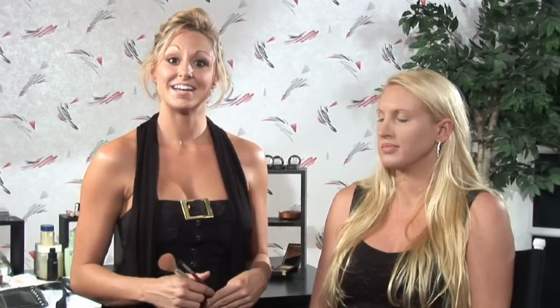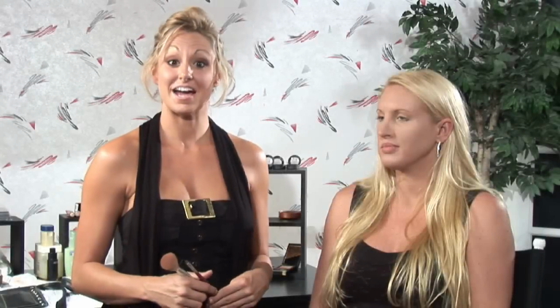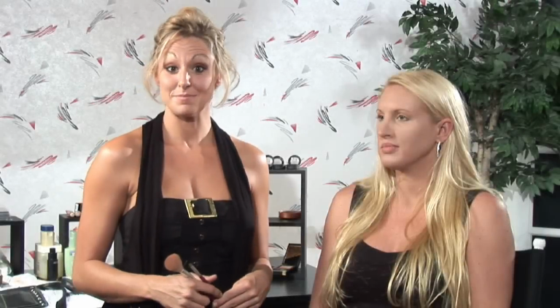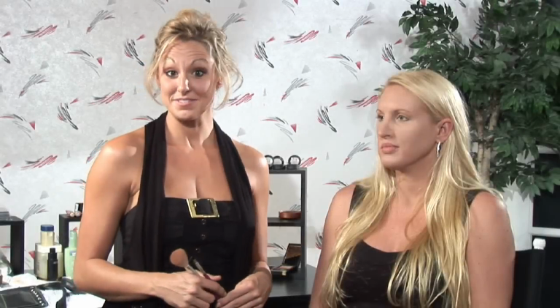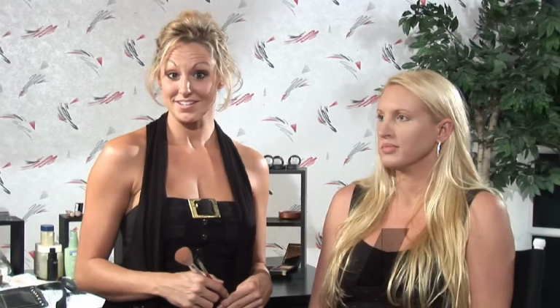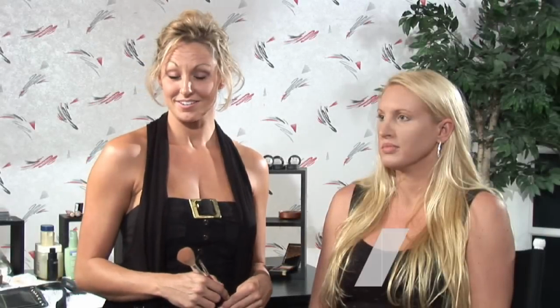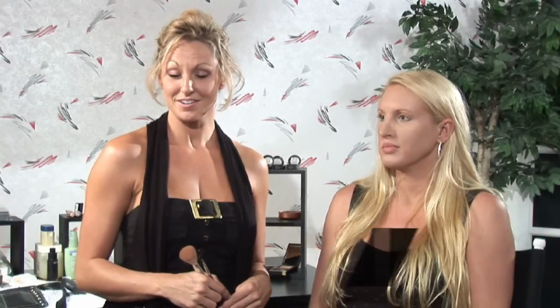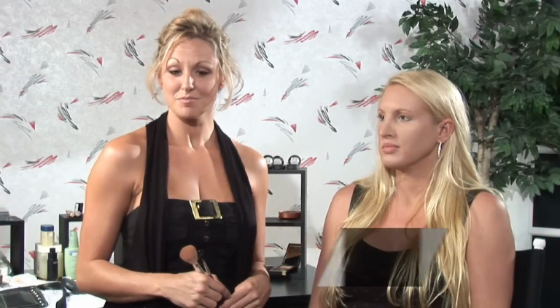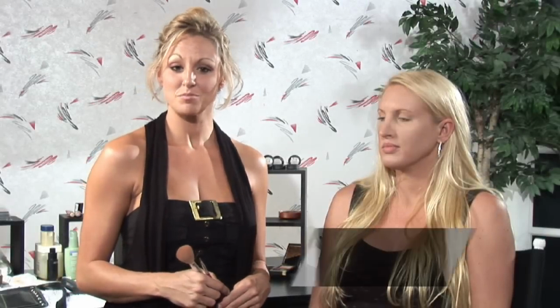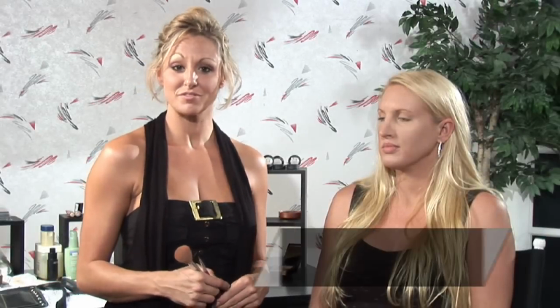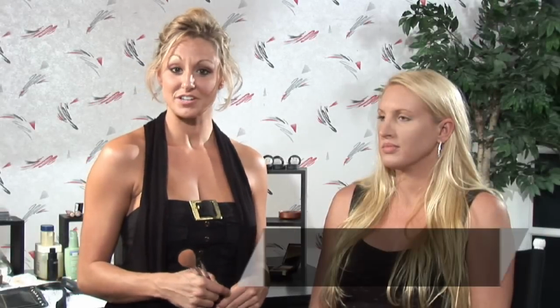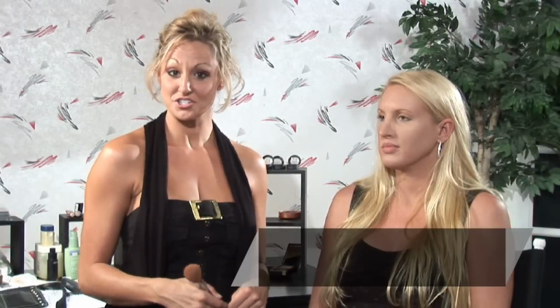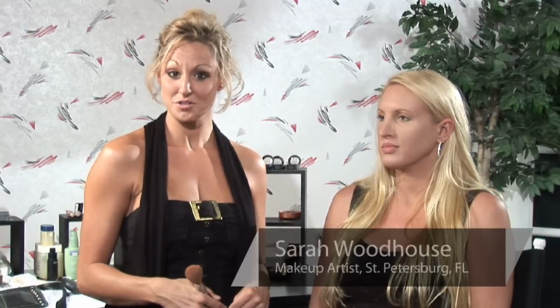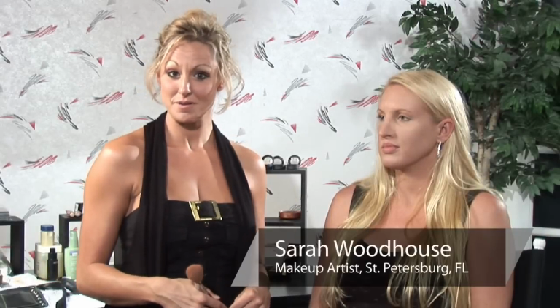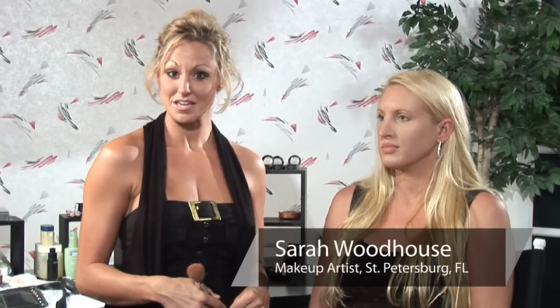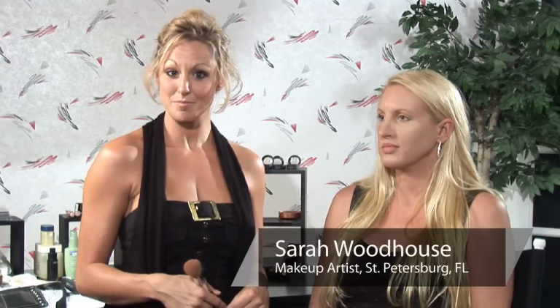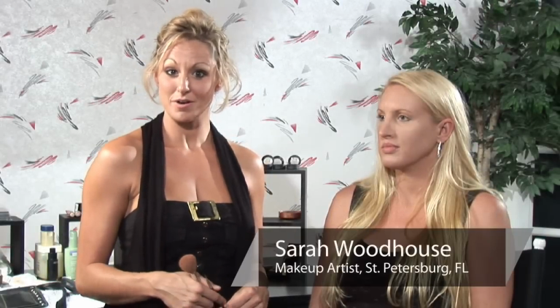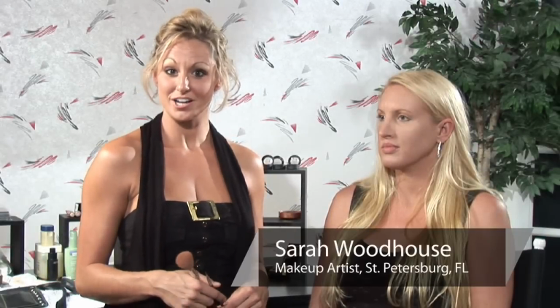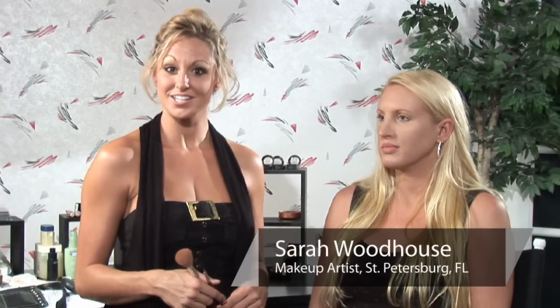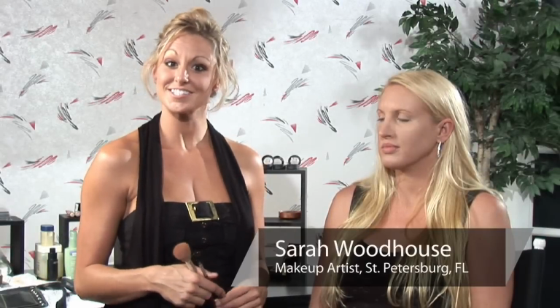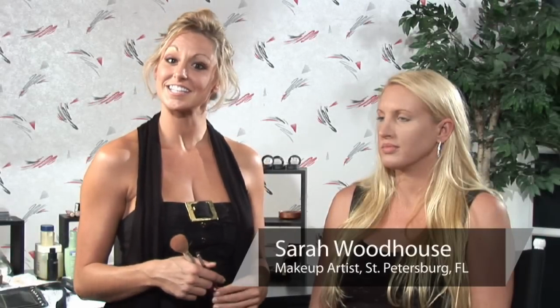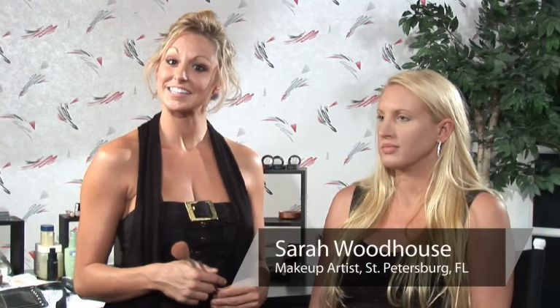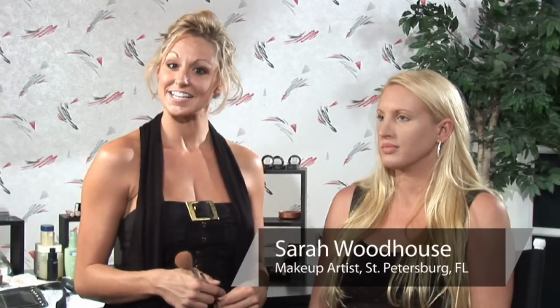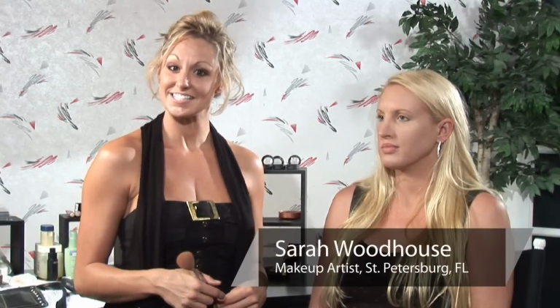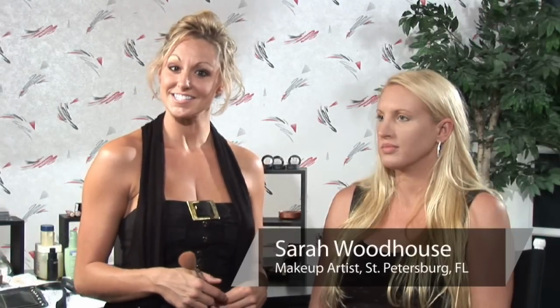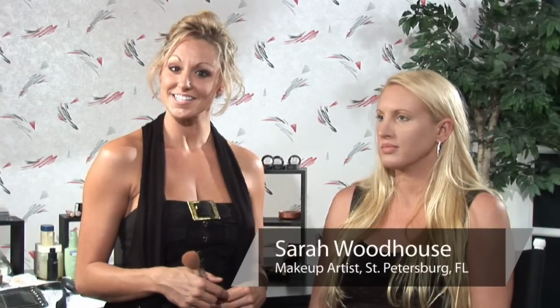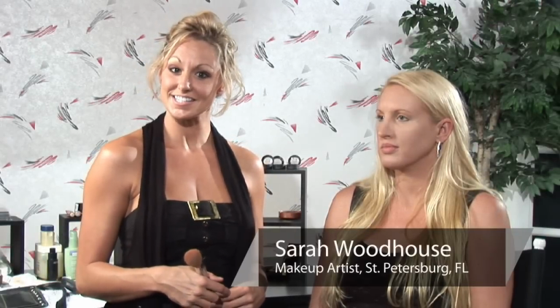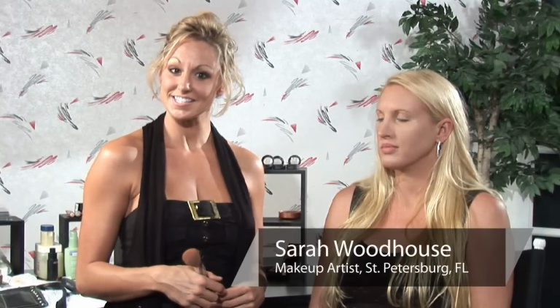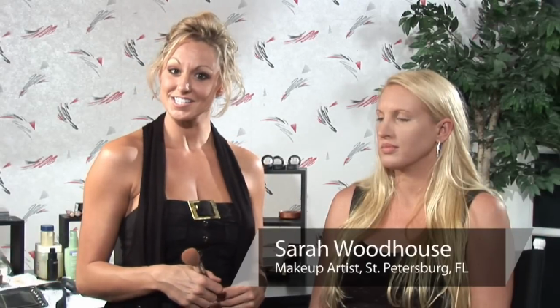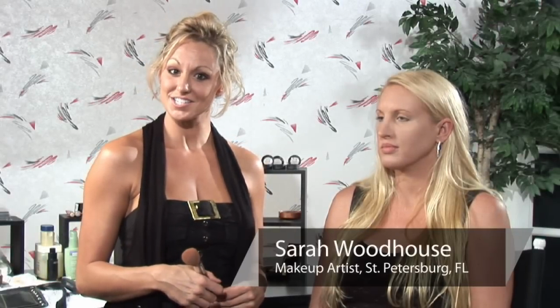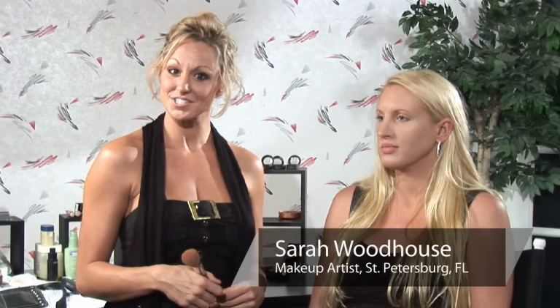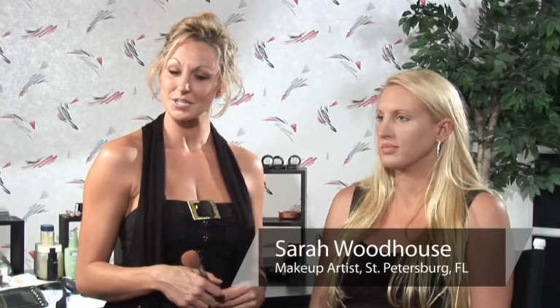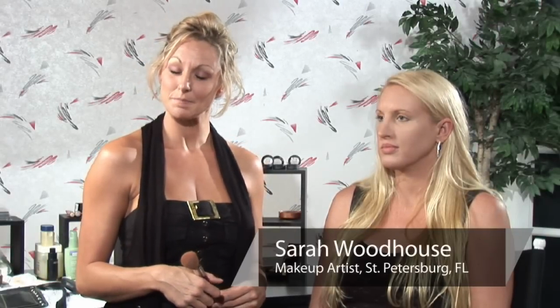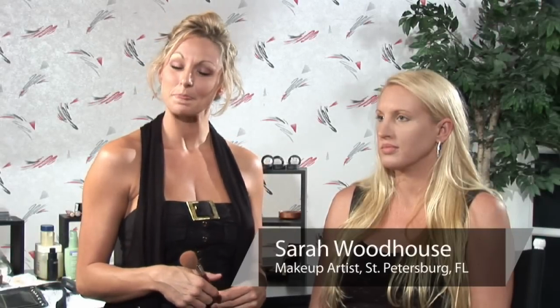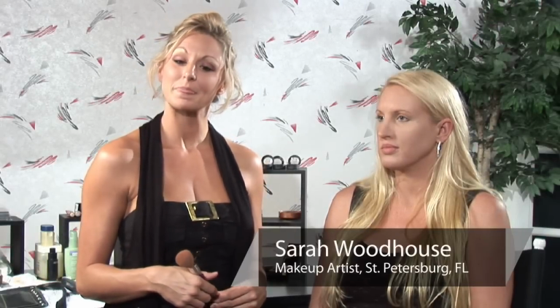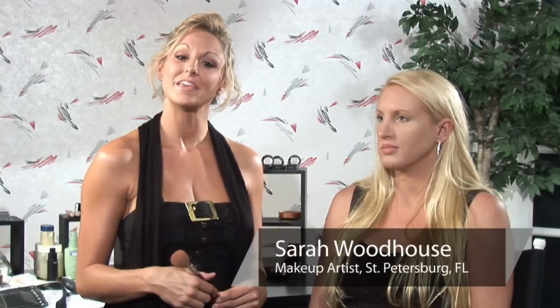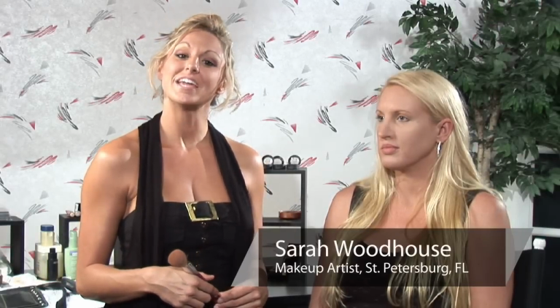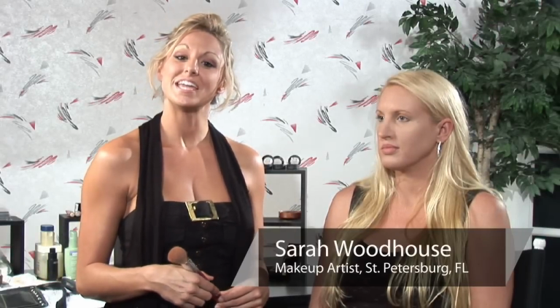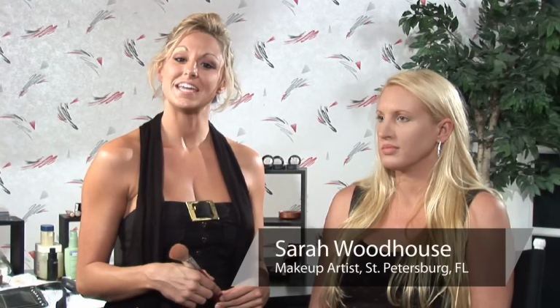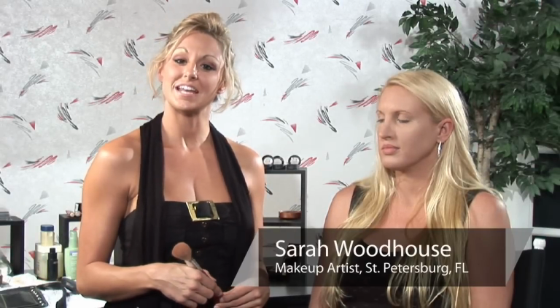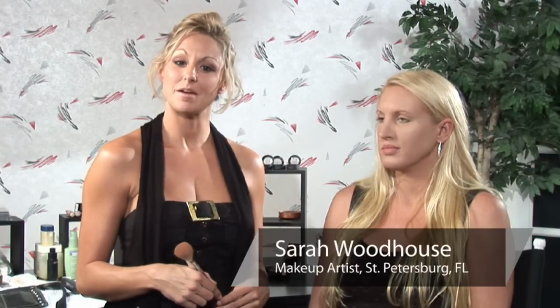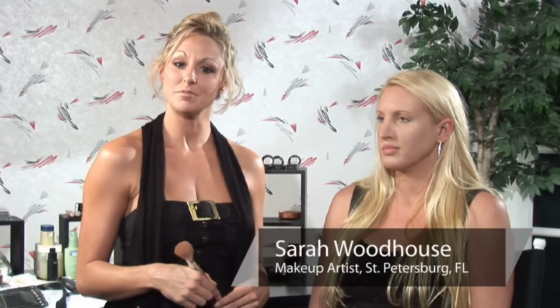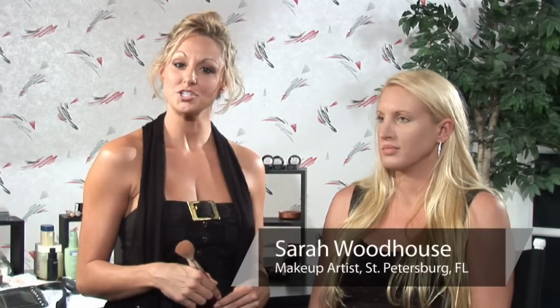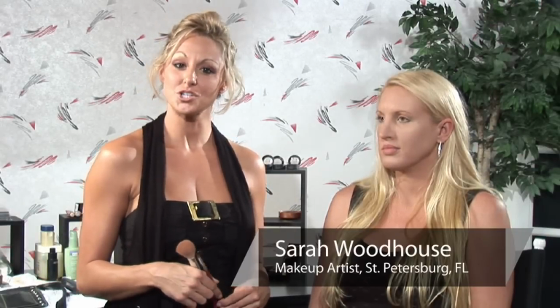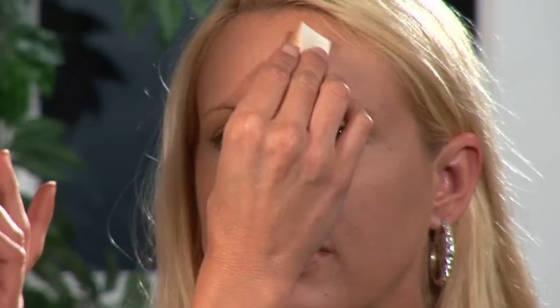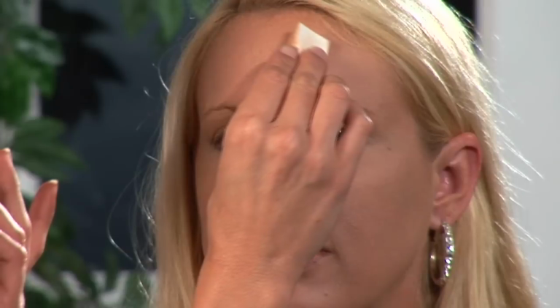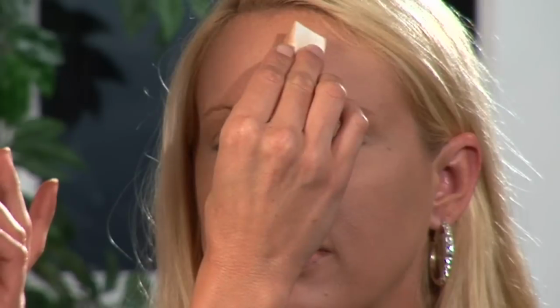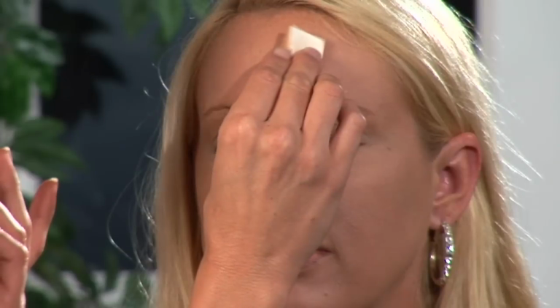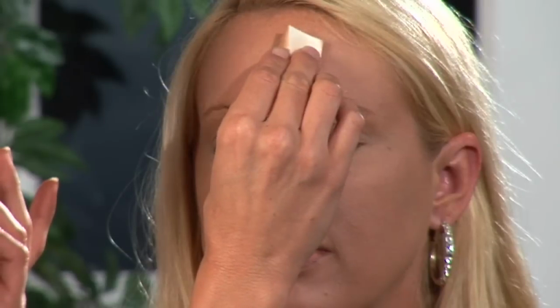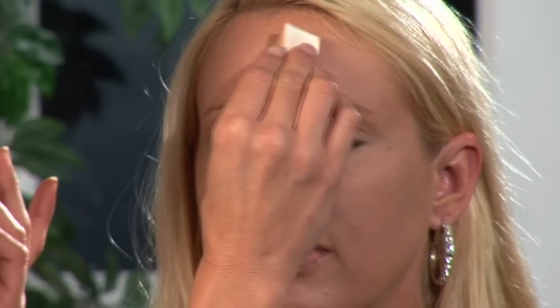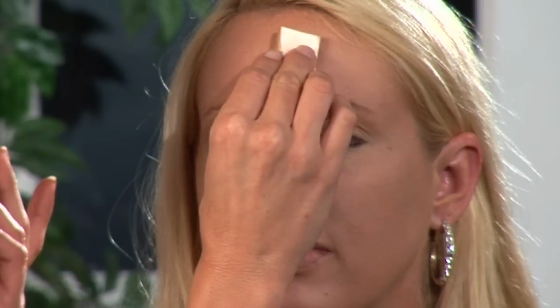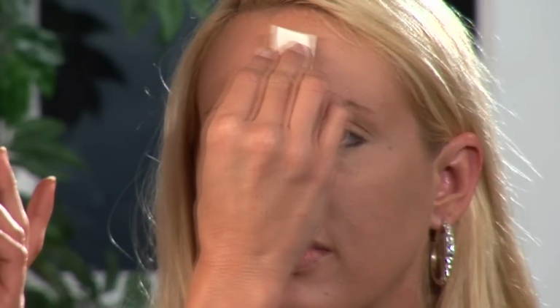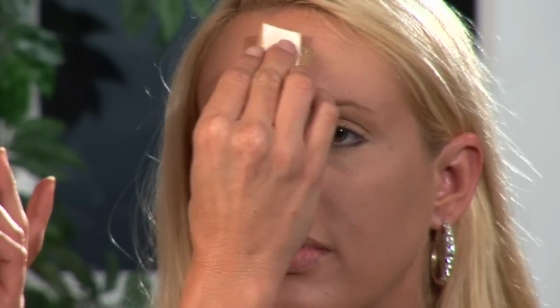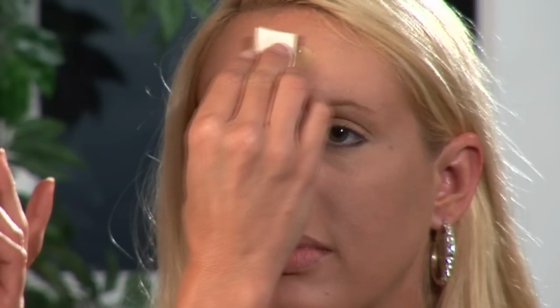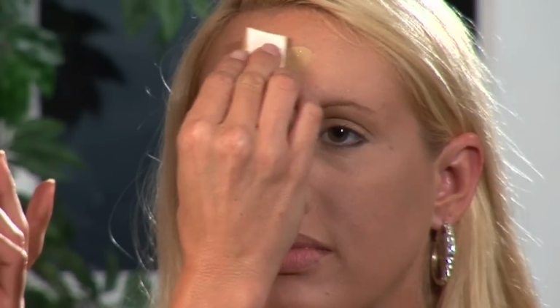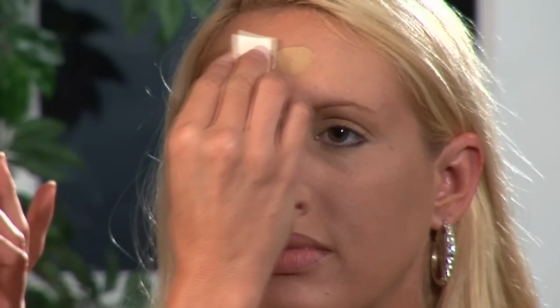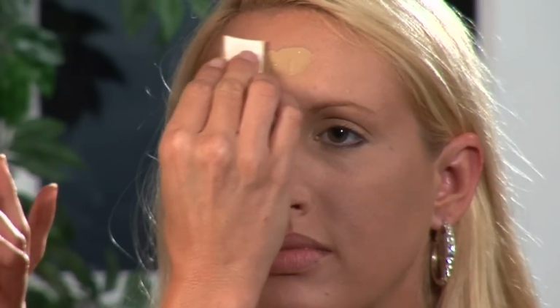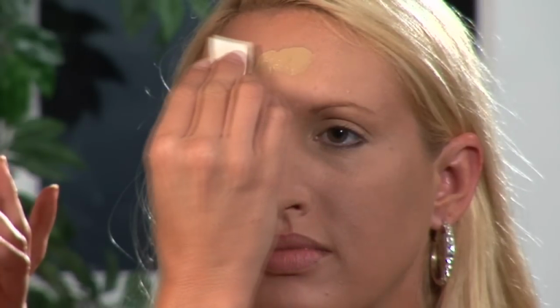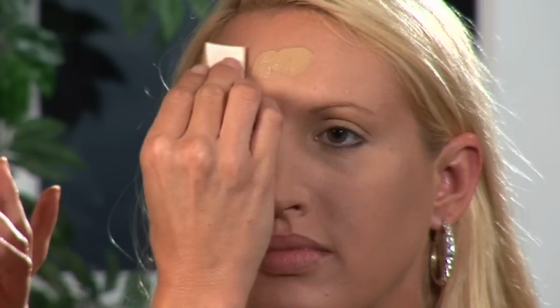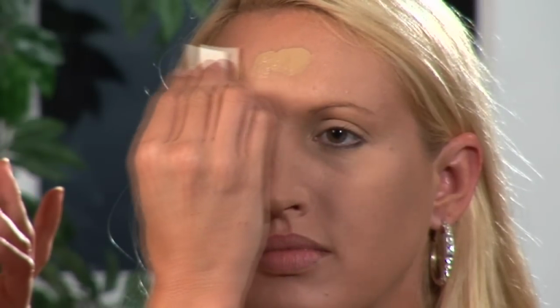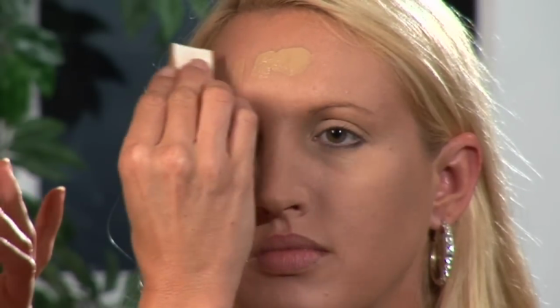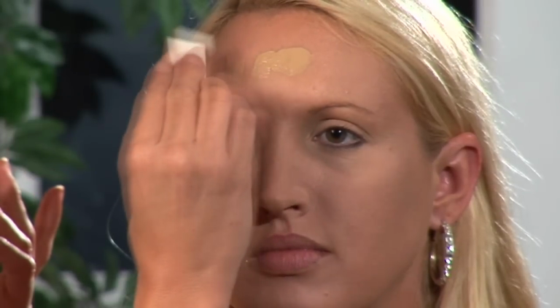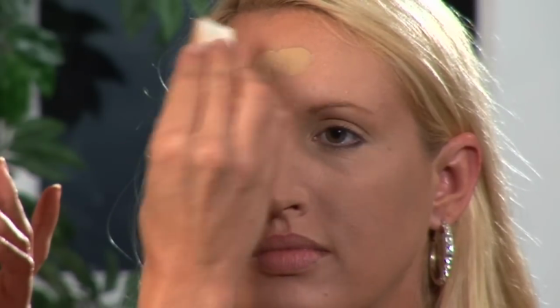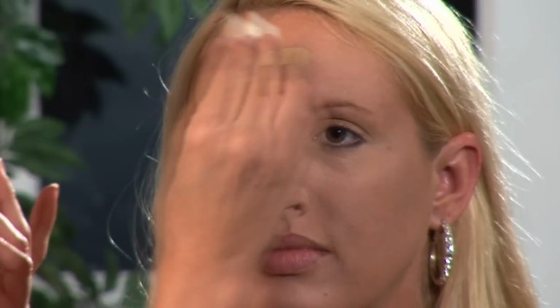I'm Sarah, professional makeup artist and licensed esthetician, and I'm going to show you the proper way to apply concealer.